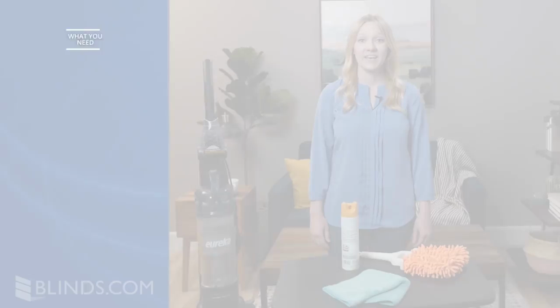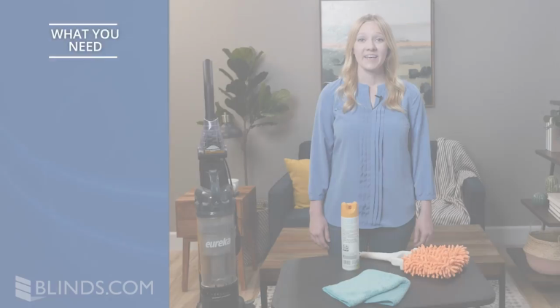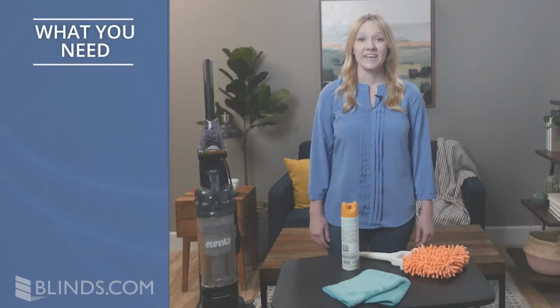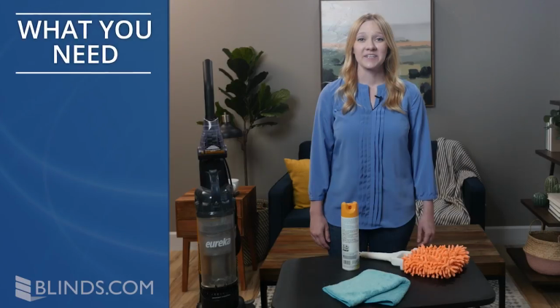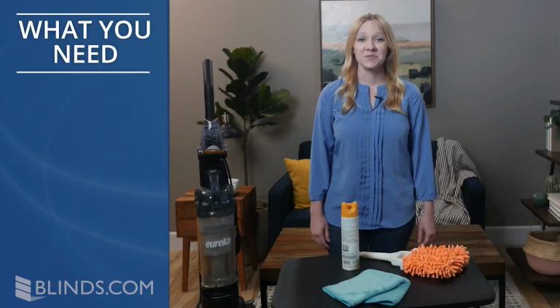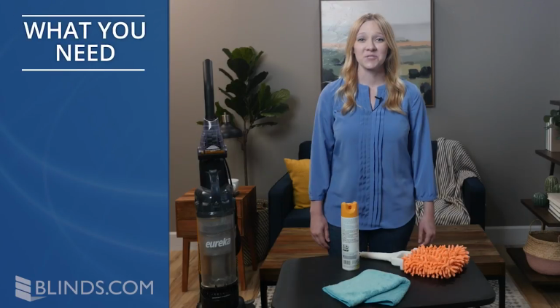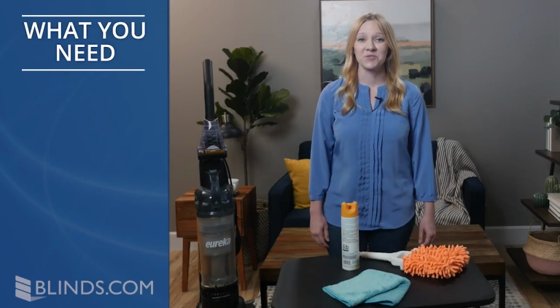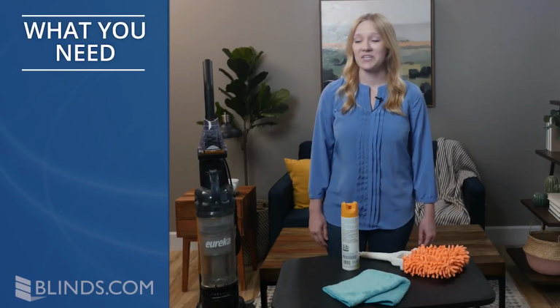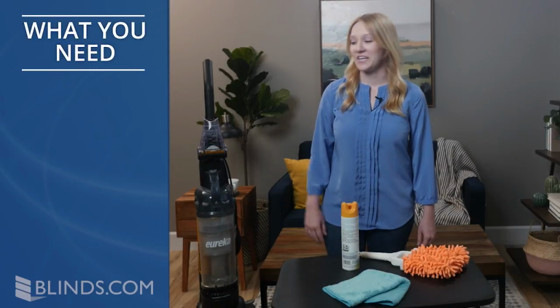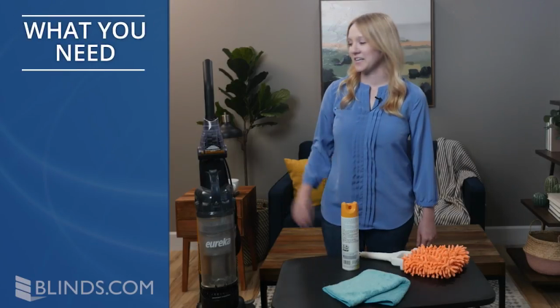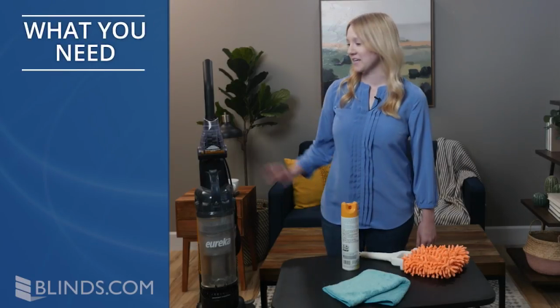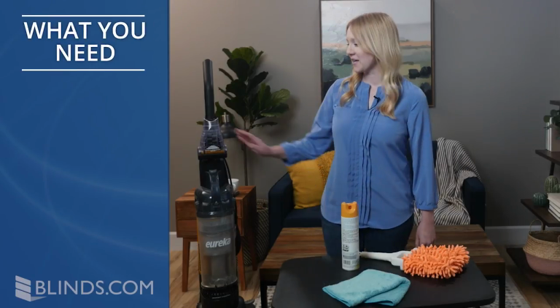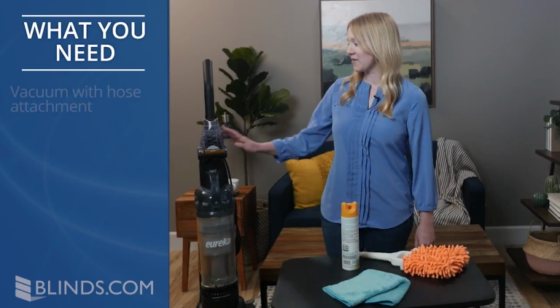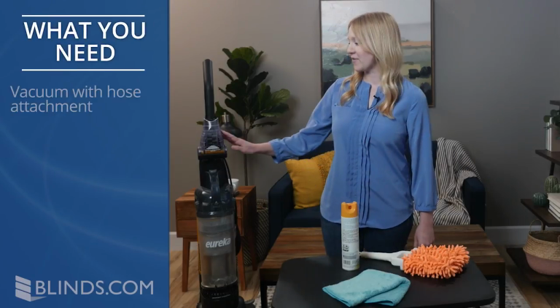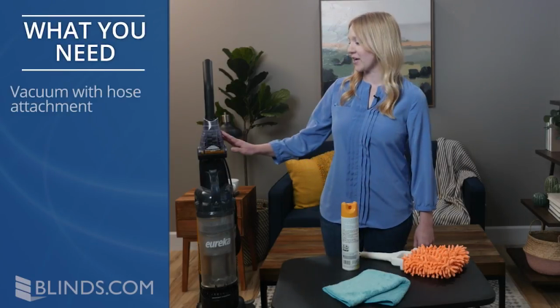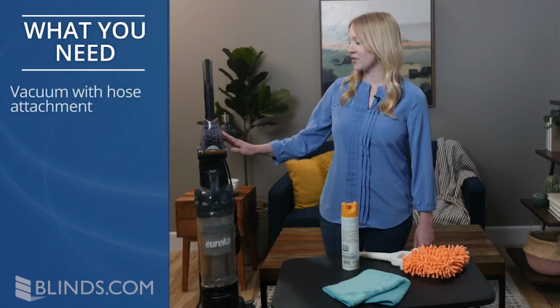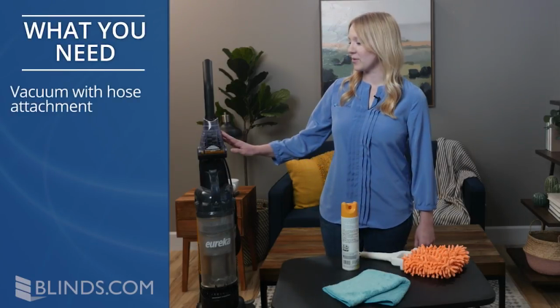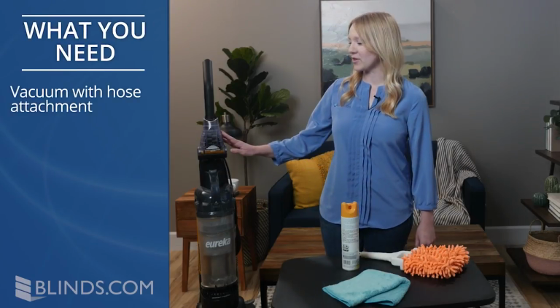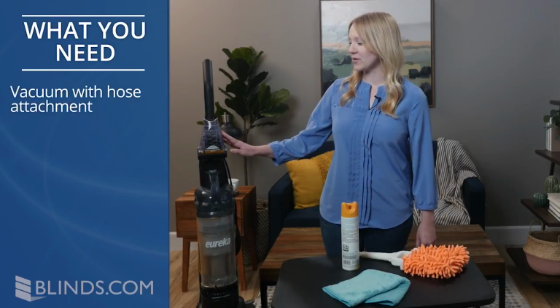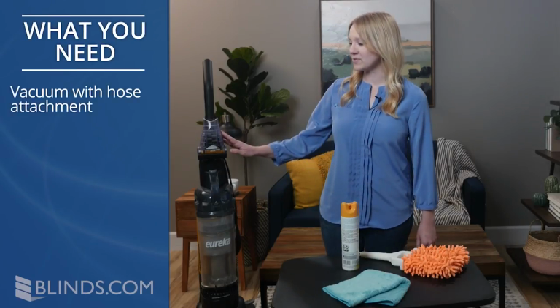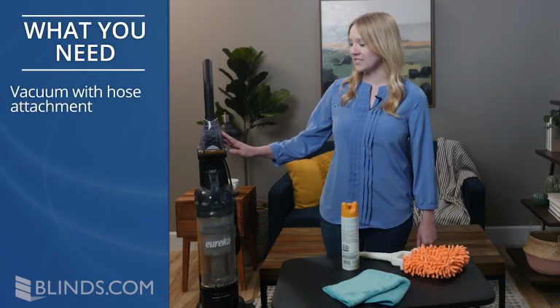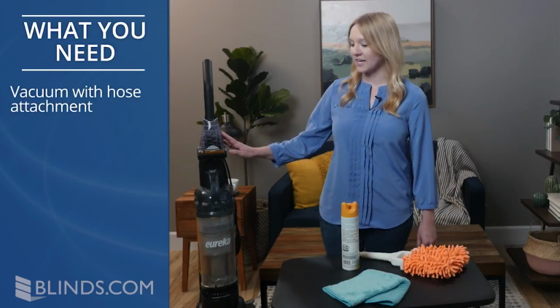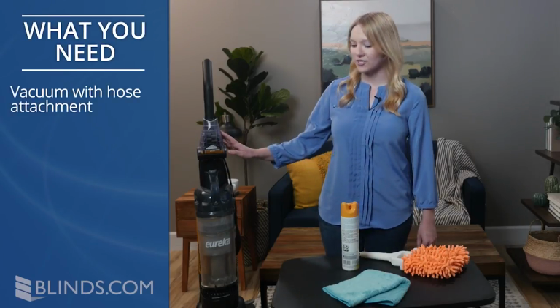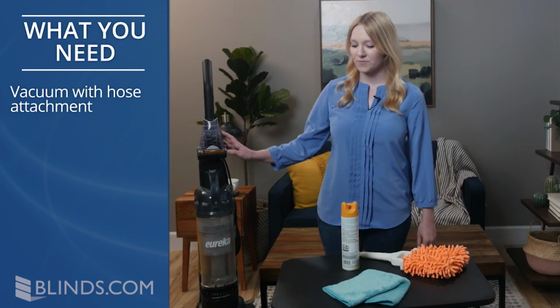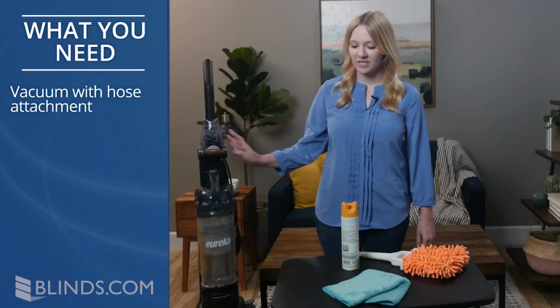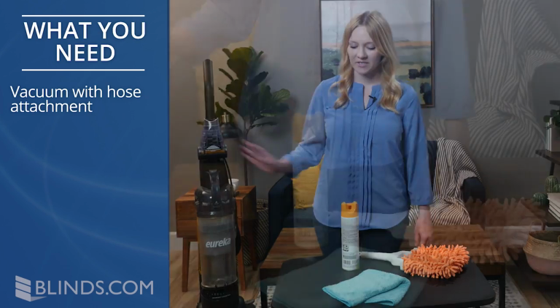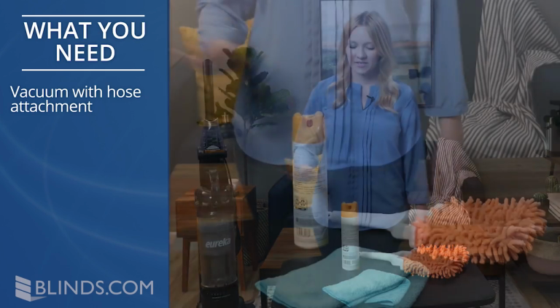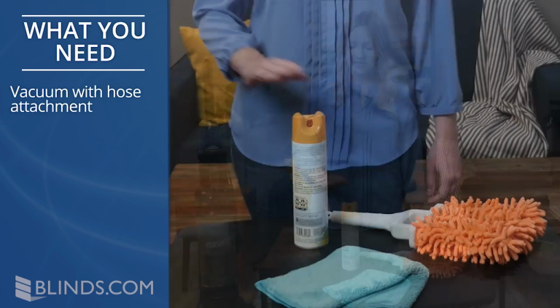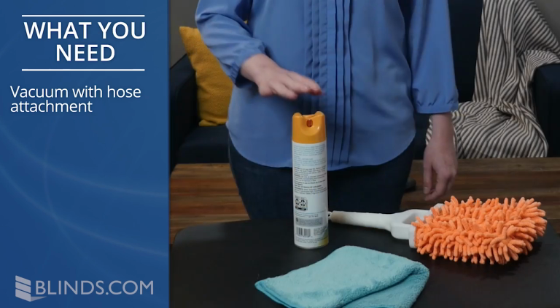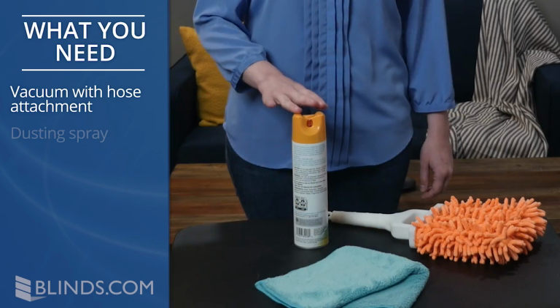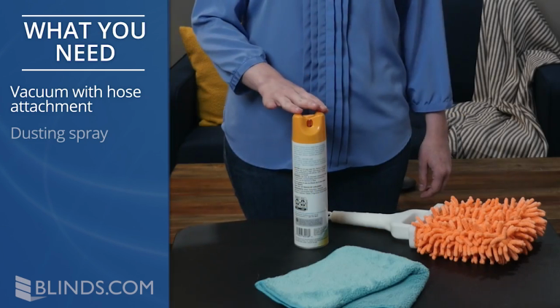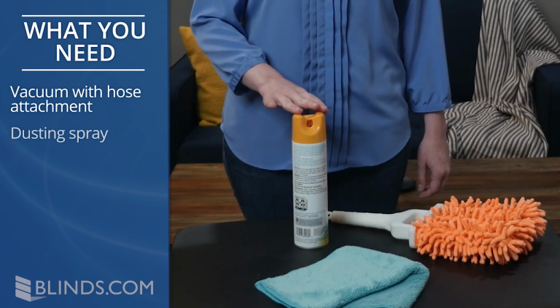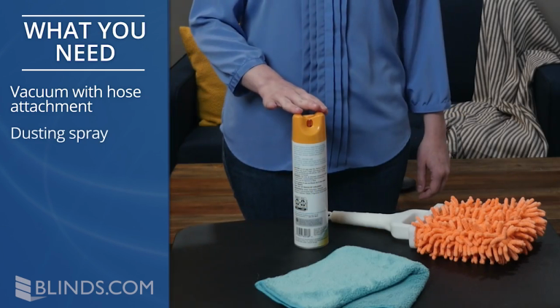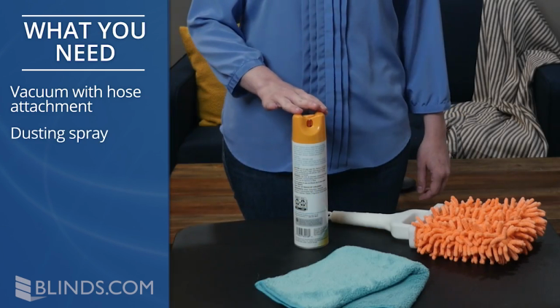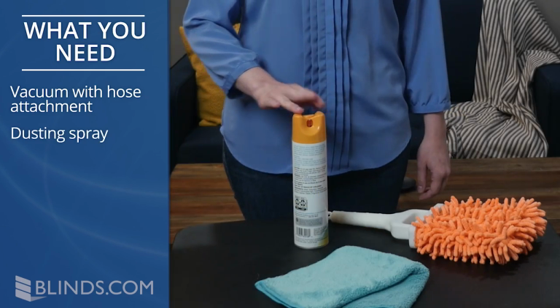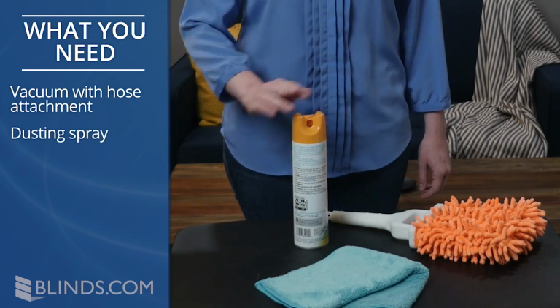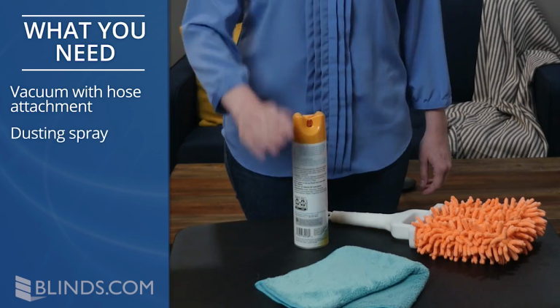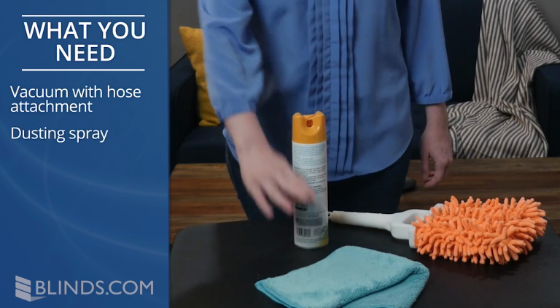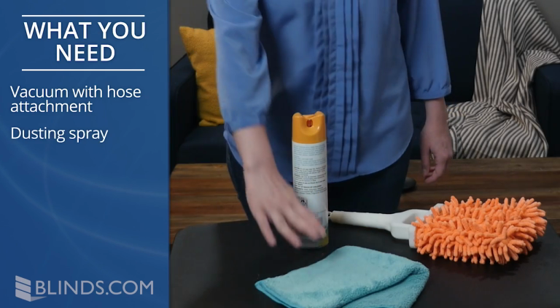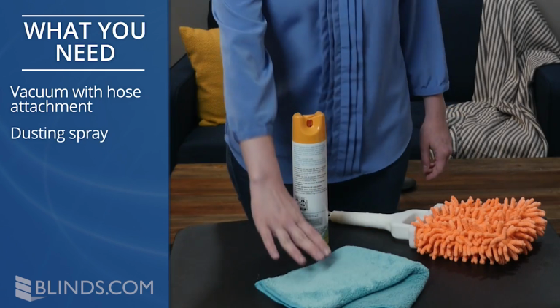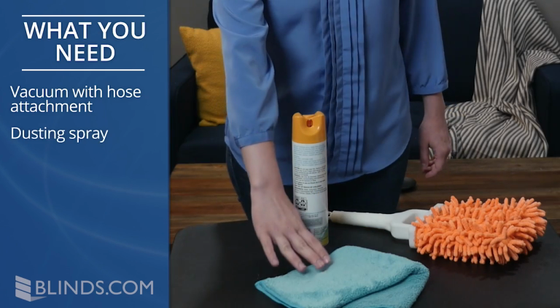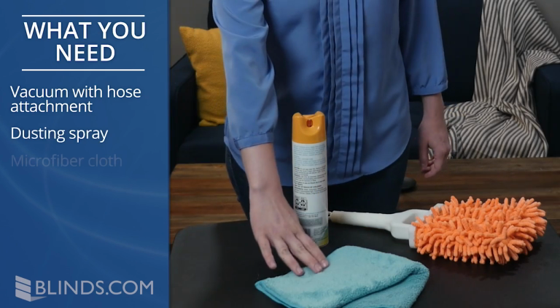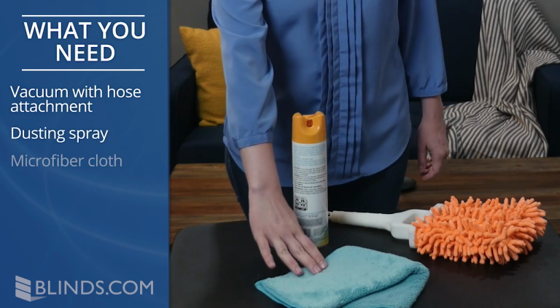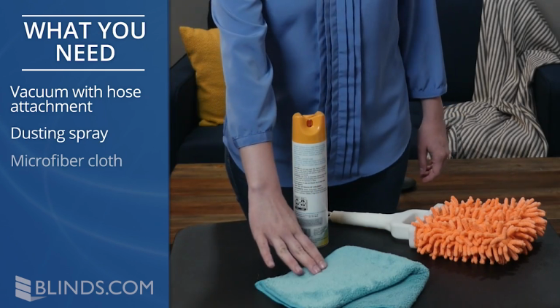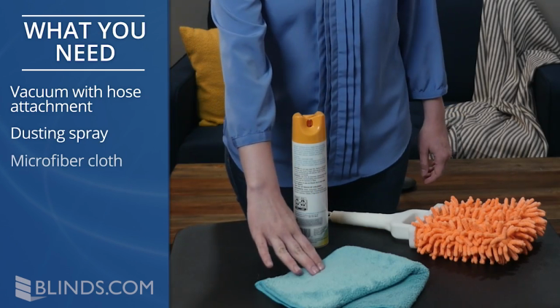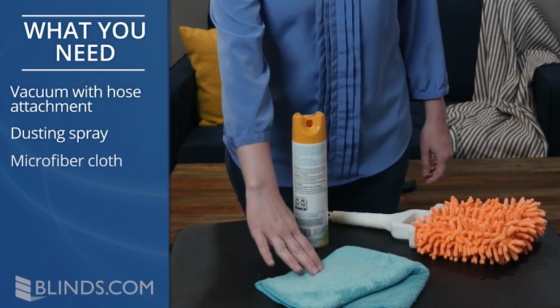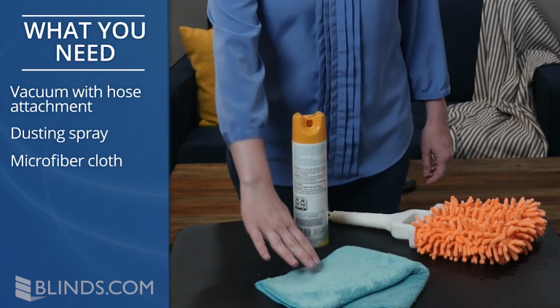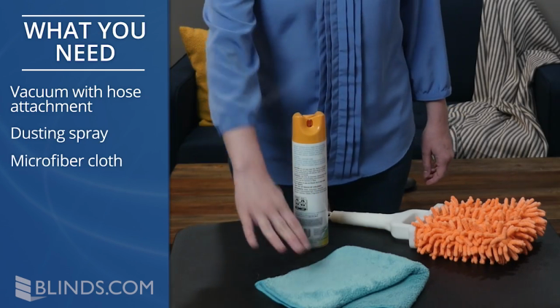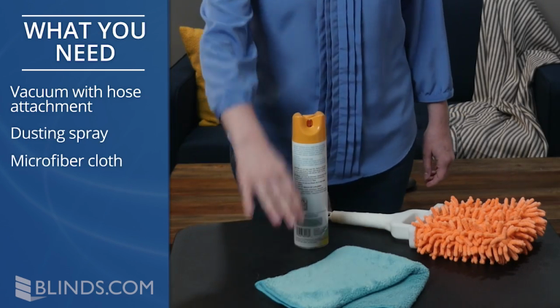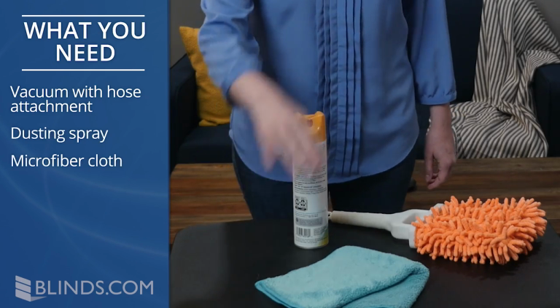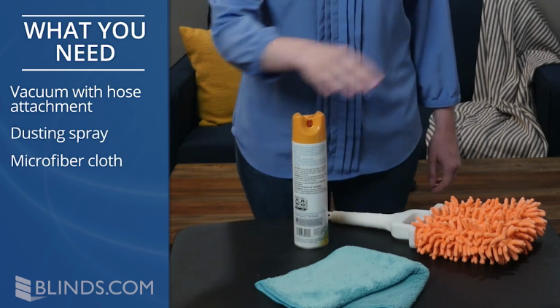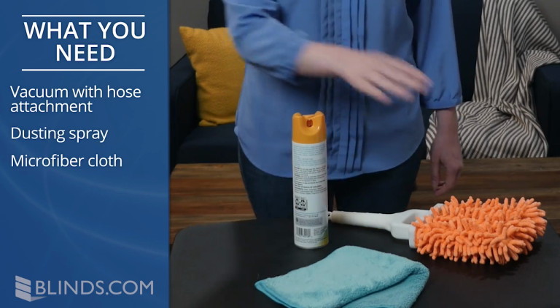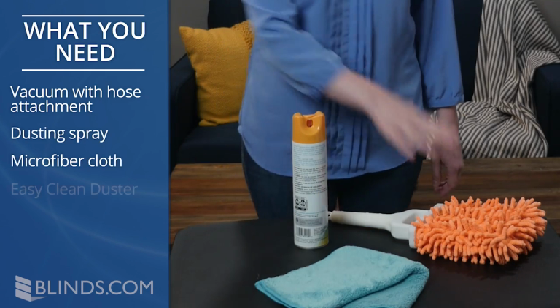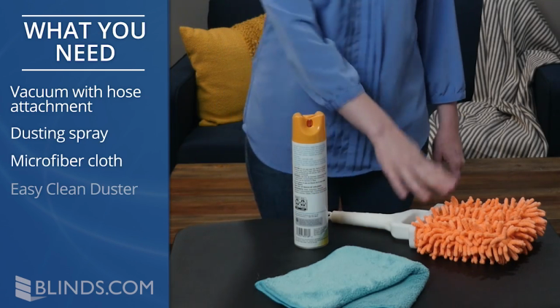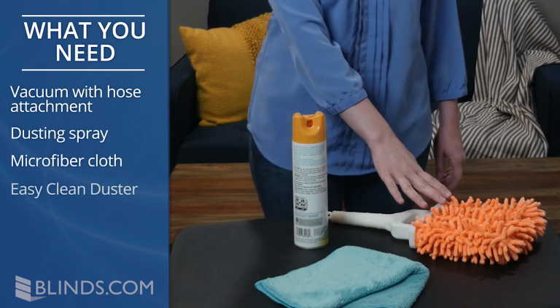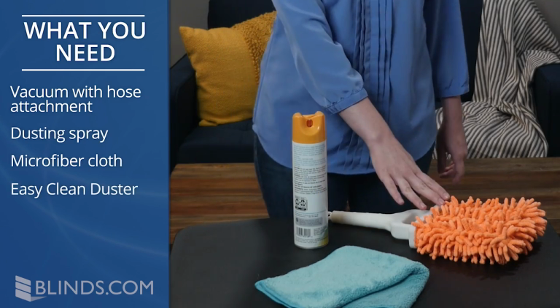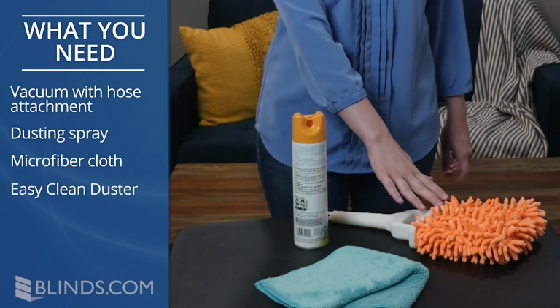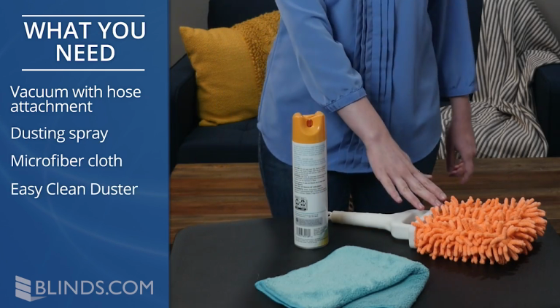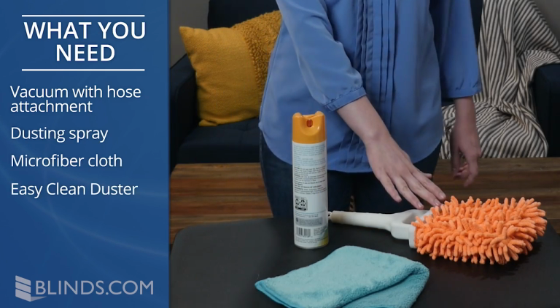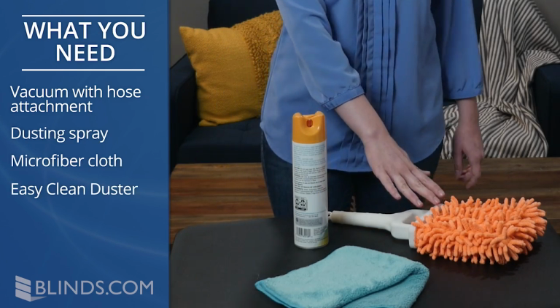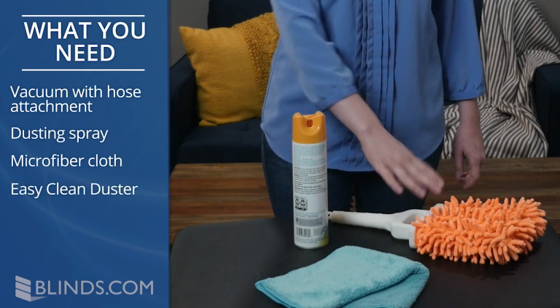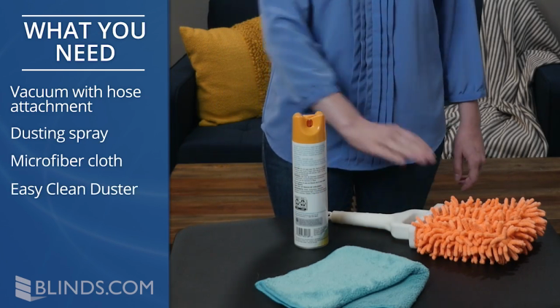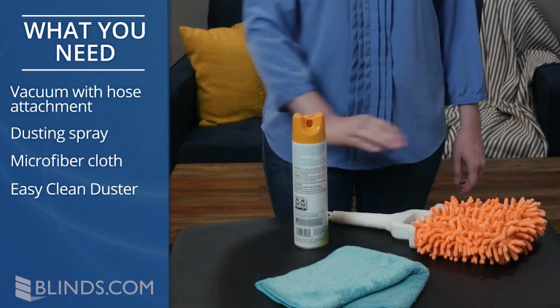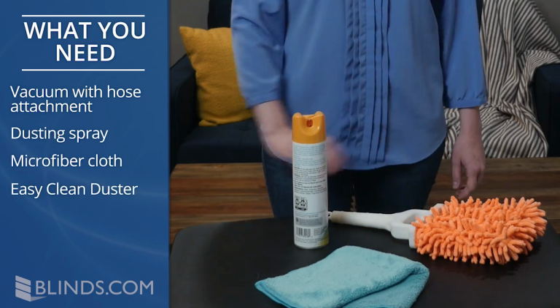Here's what you need: a vacuum with hose attachment, dusting spray, a microfiber cloth, and an easy clean duster.